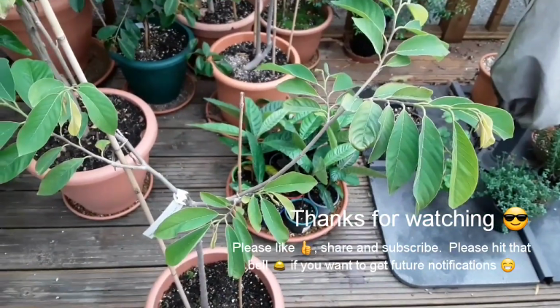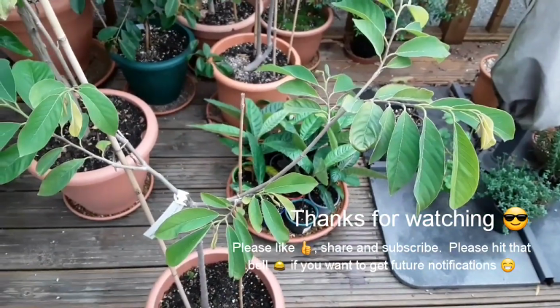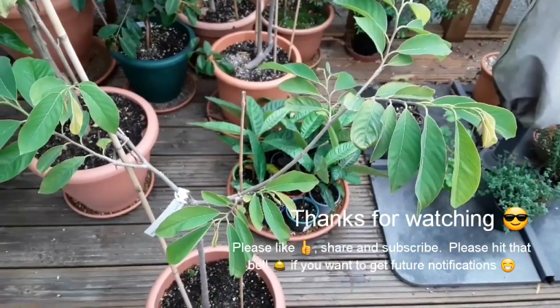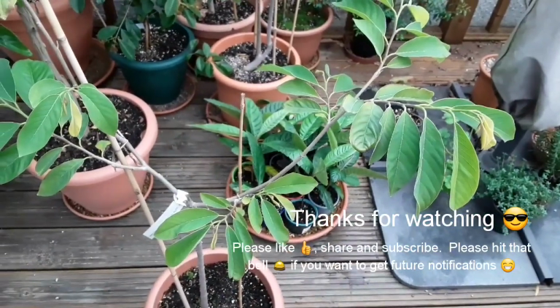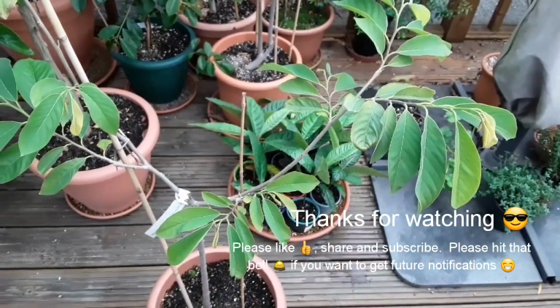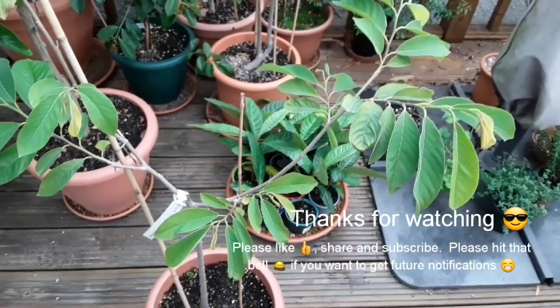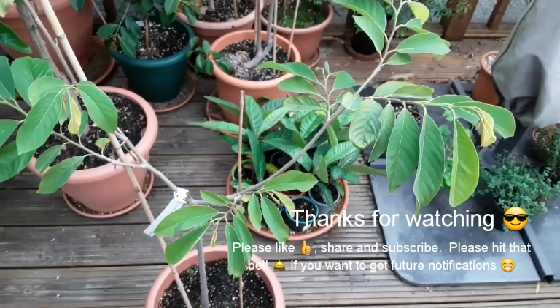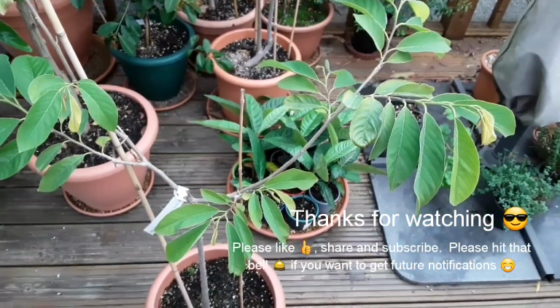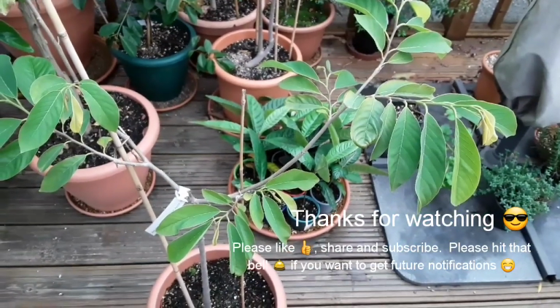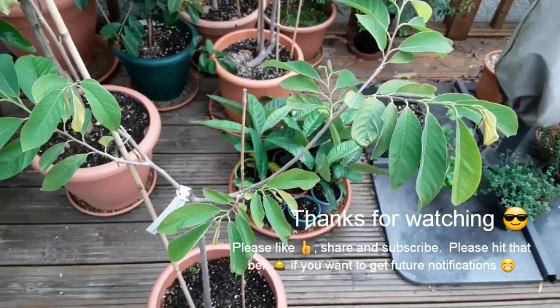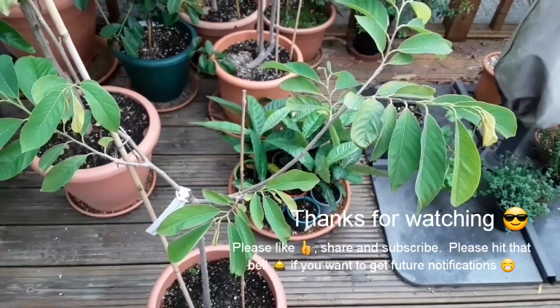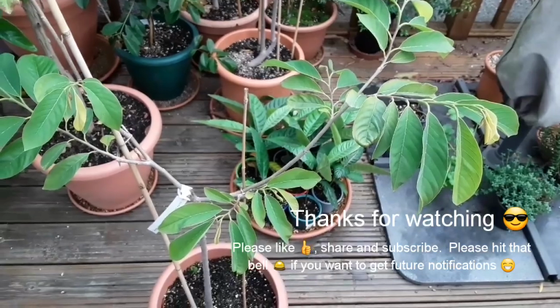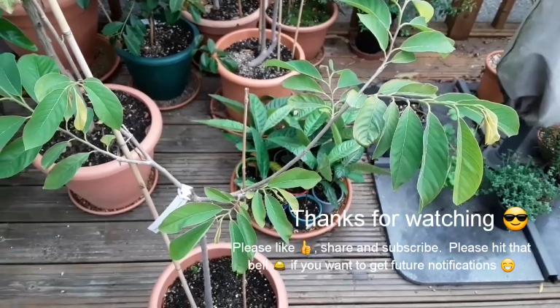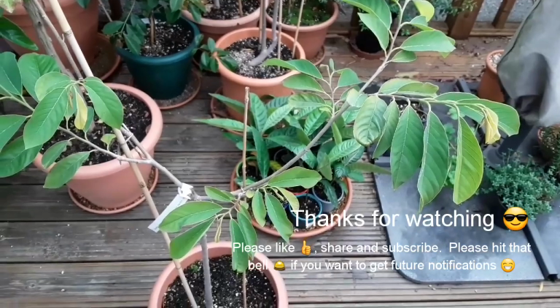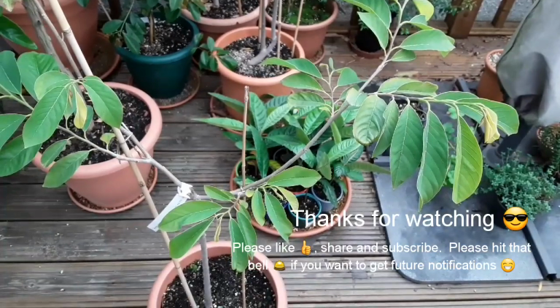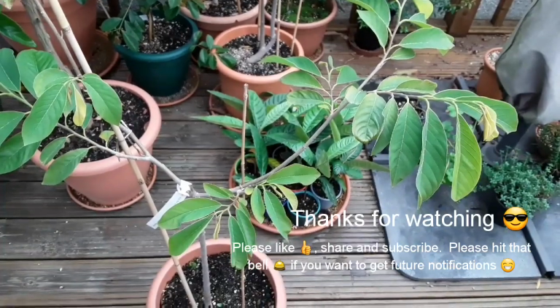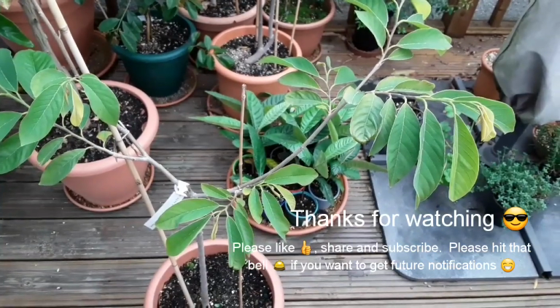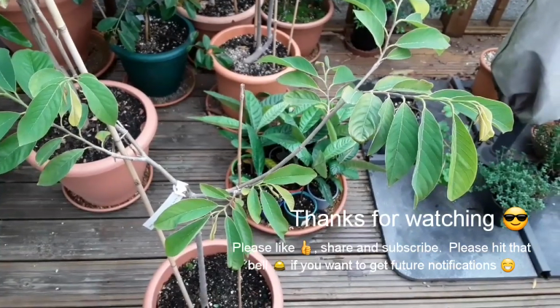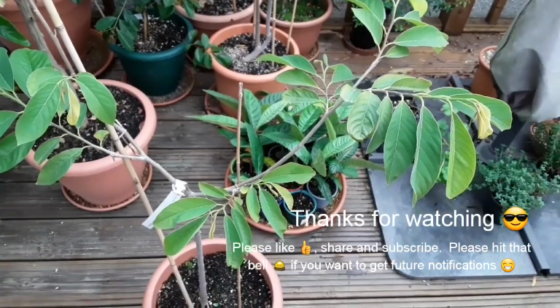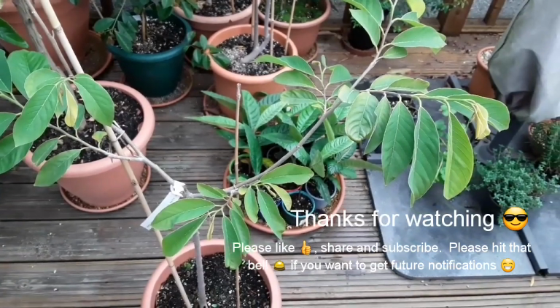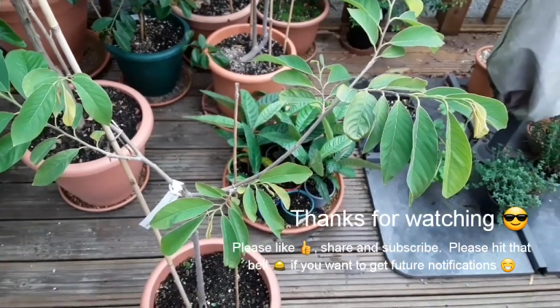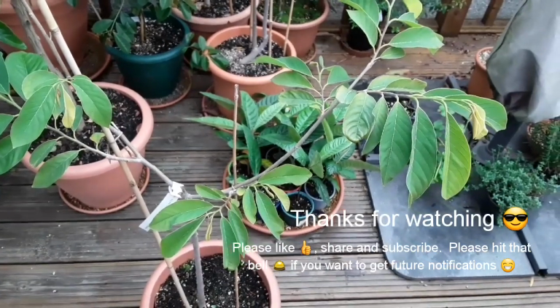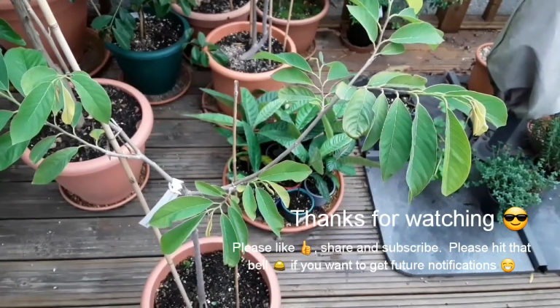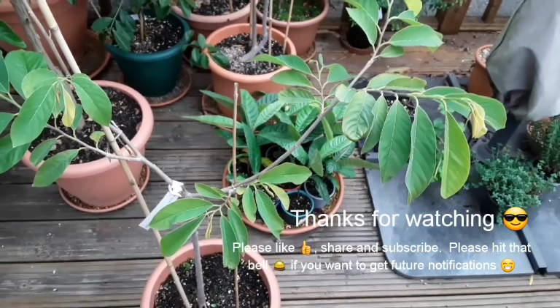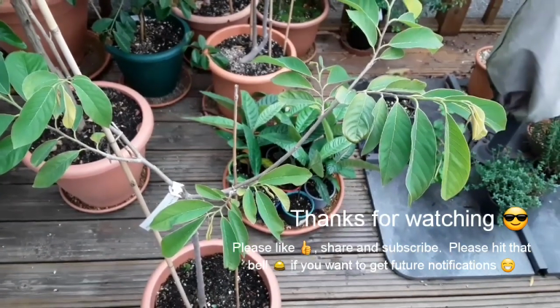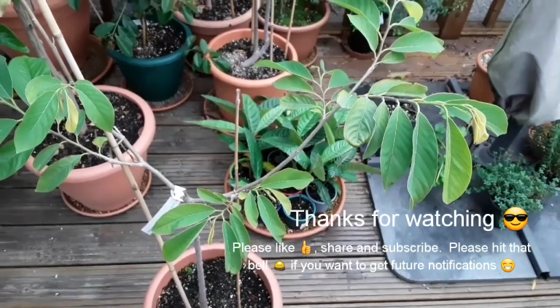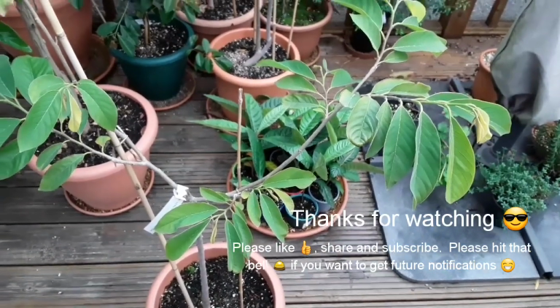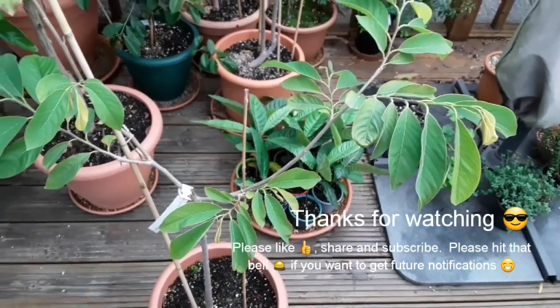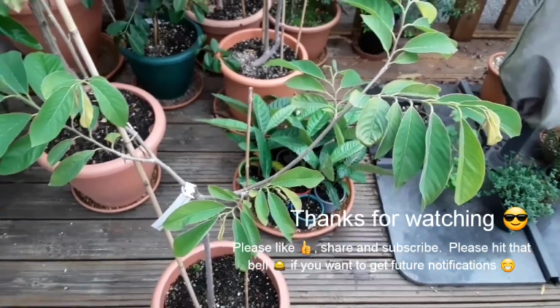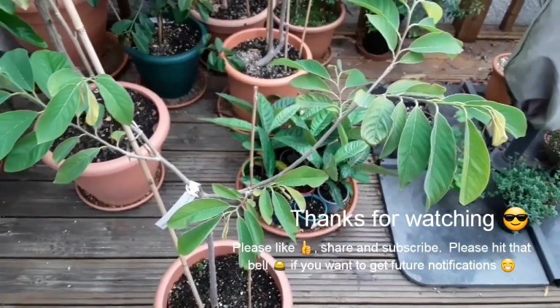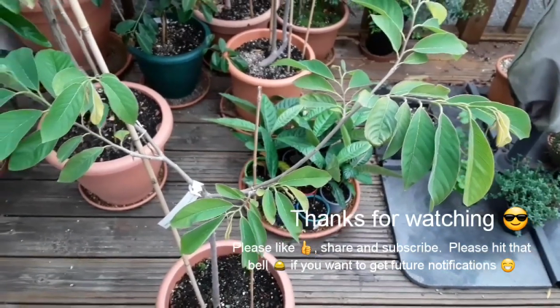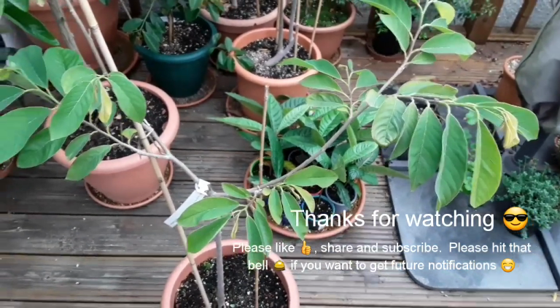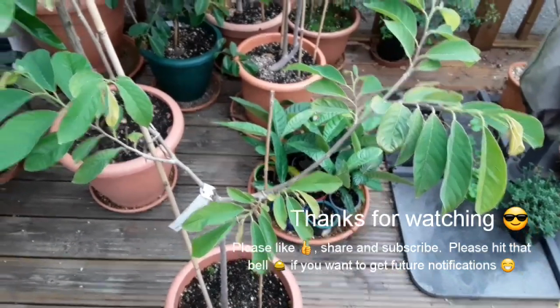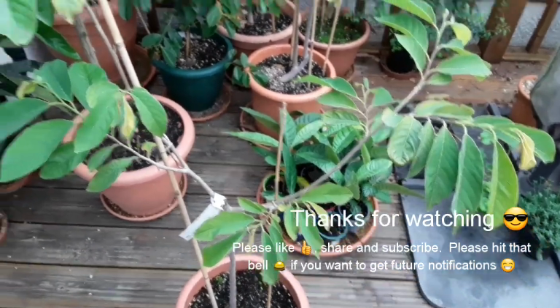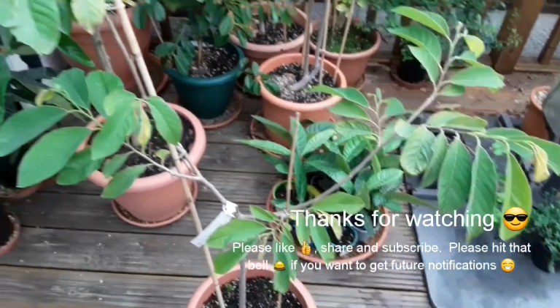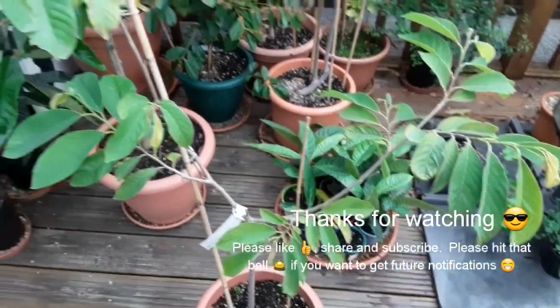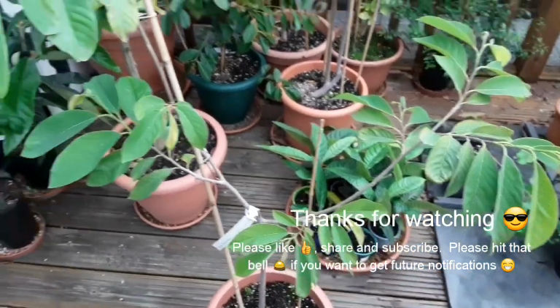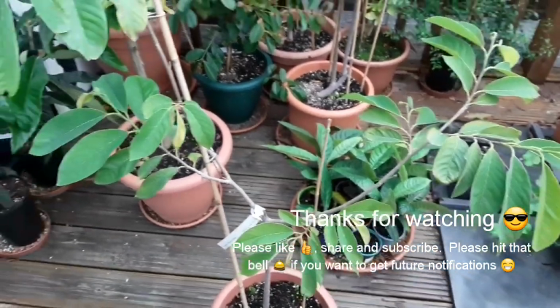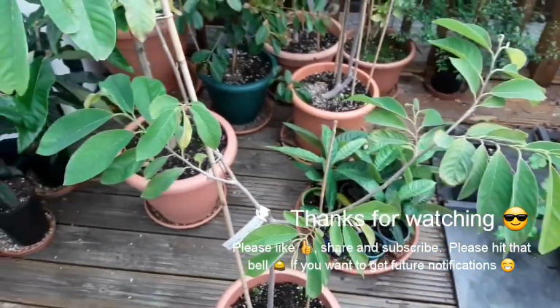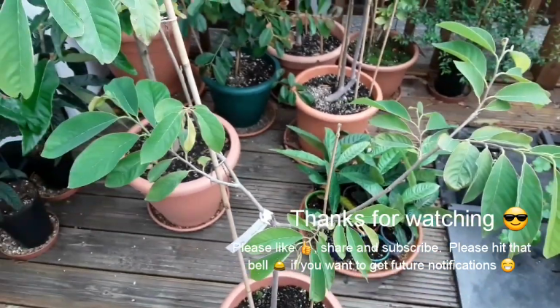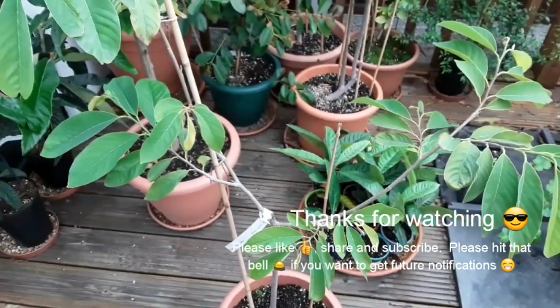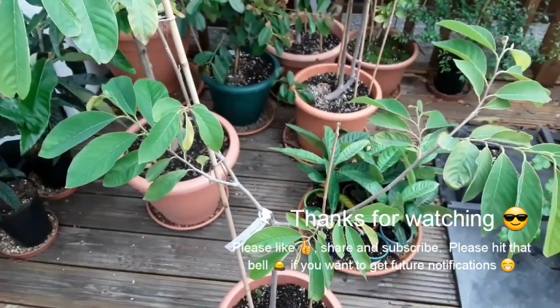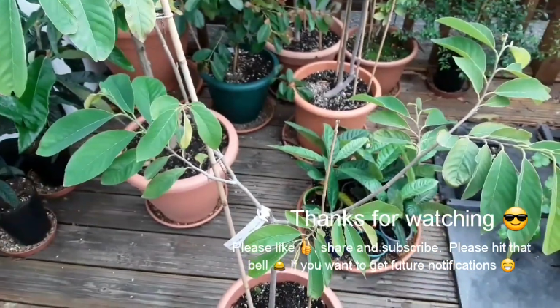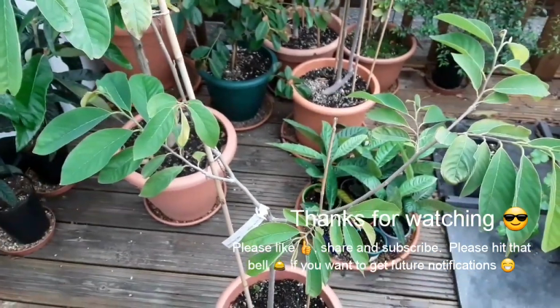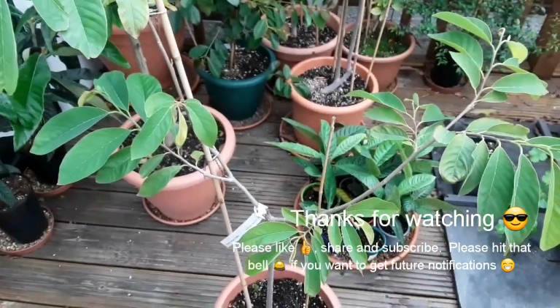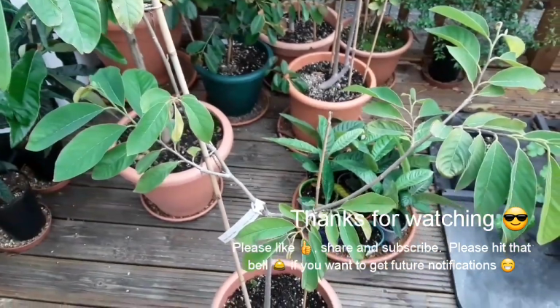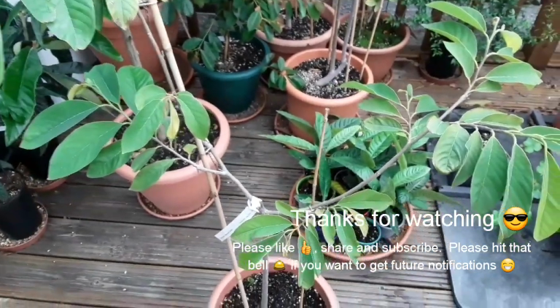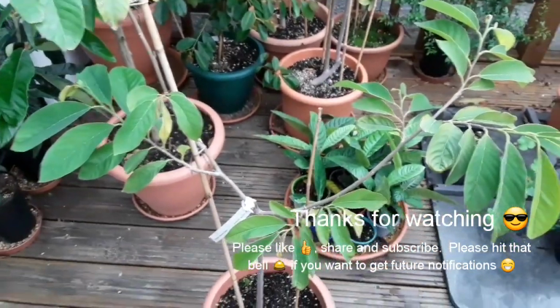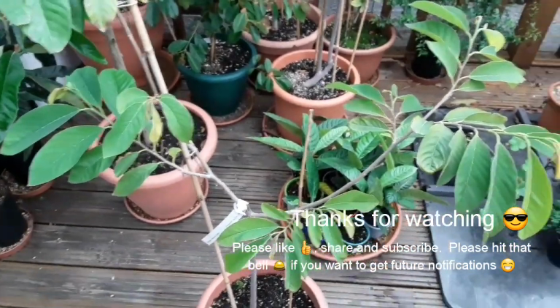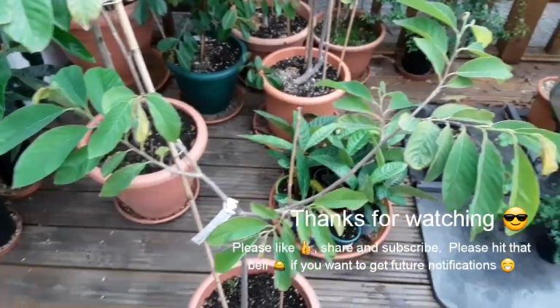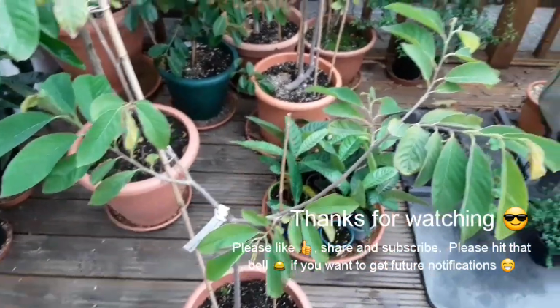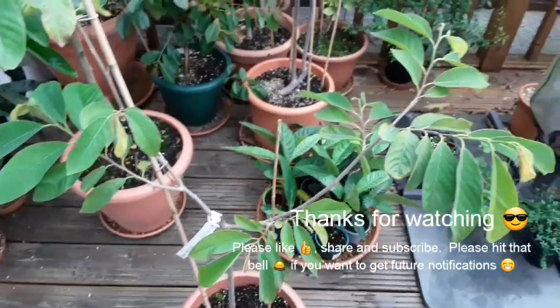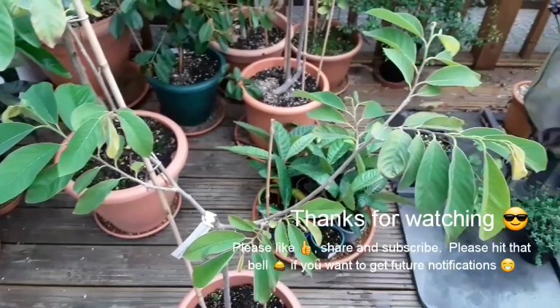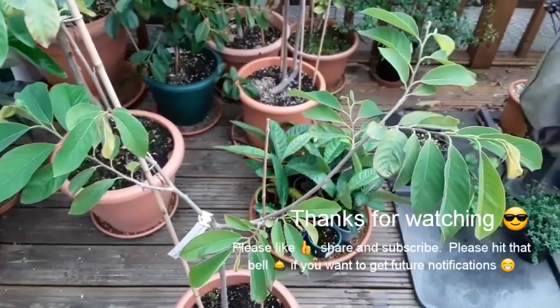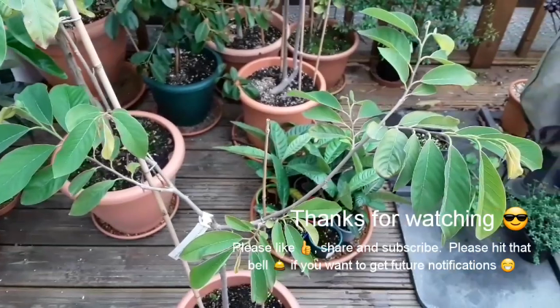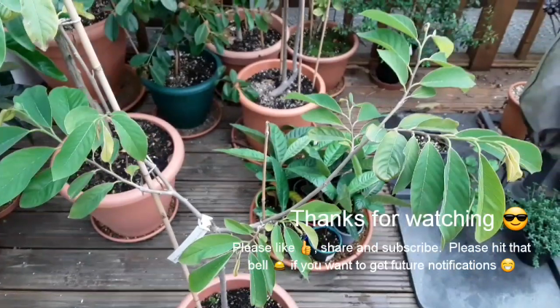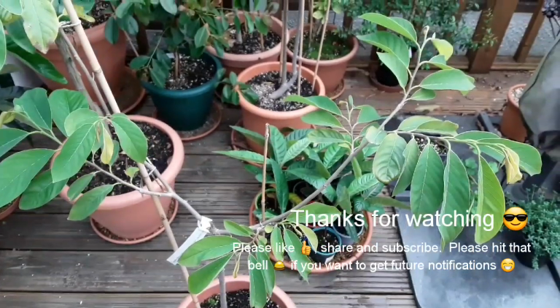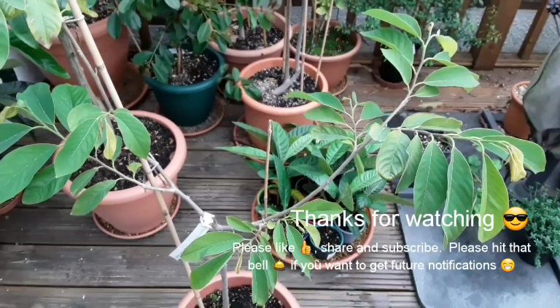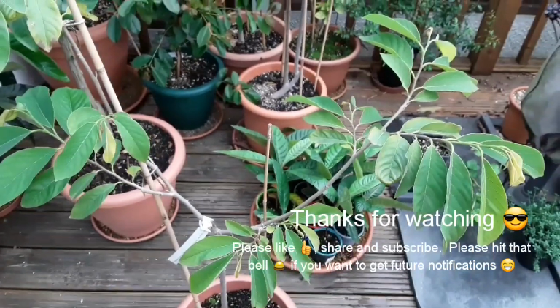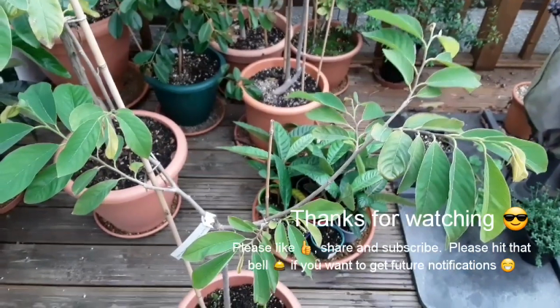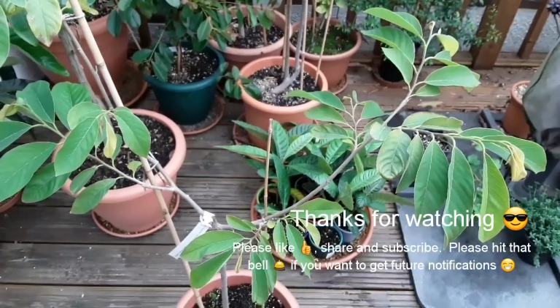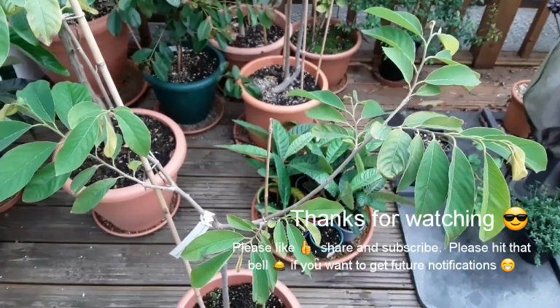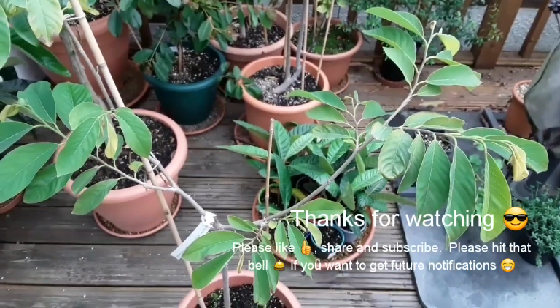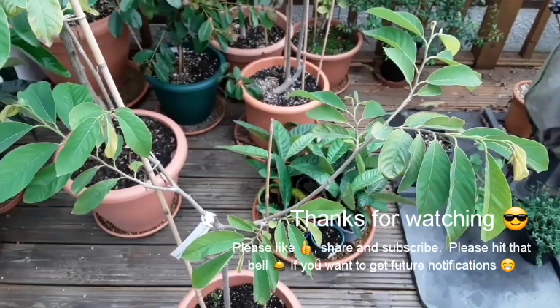Please like, share, subscribe, and hit the bell if you'd like future updates to see how they do over winter indoors. Thanks a lot — Brett out.